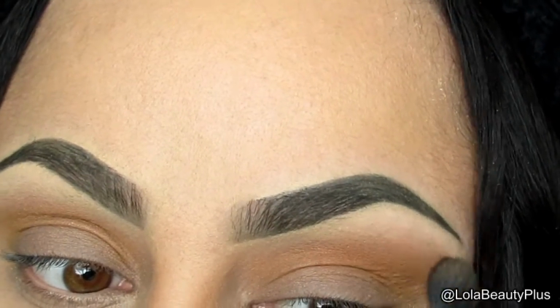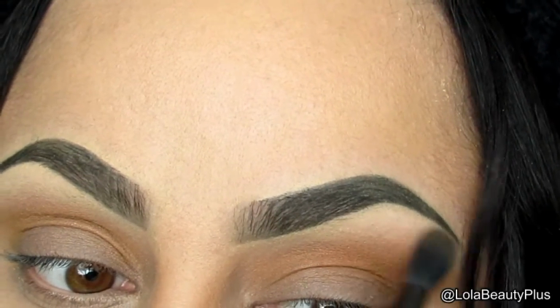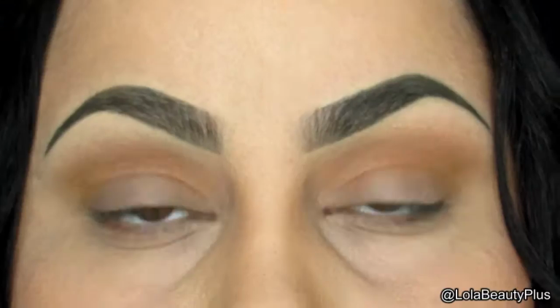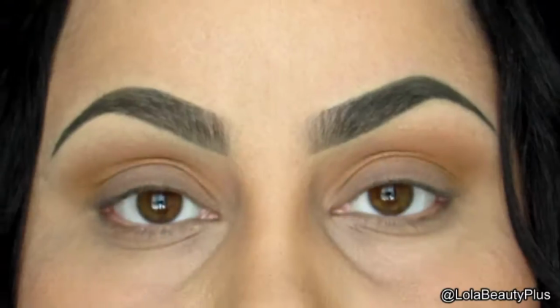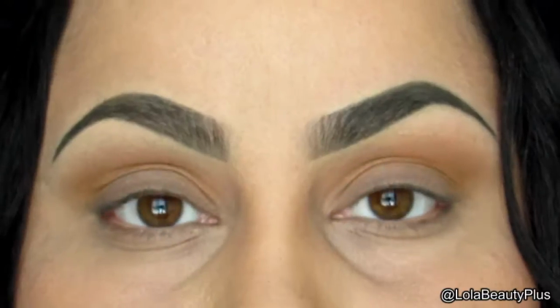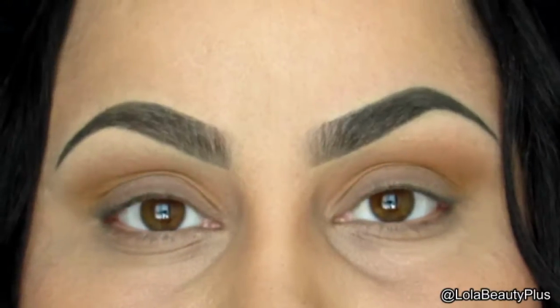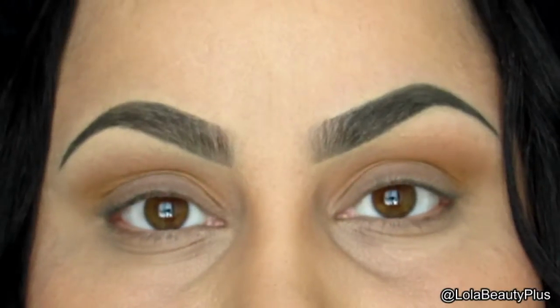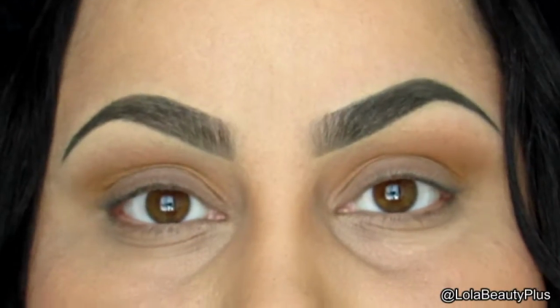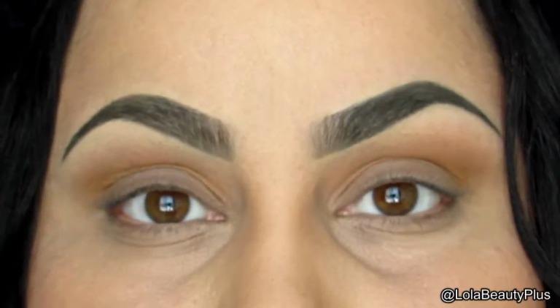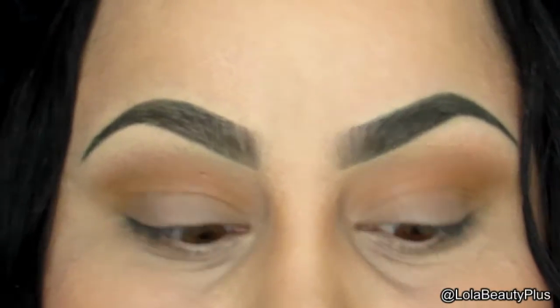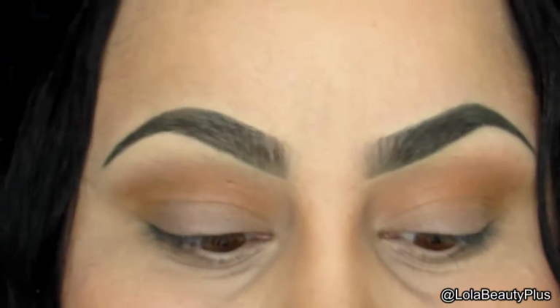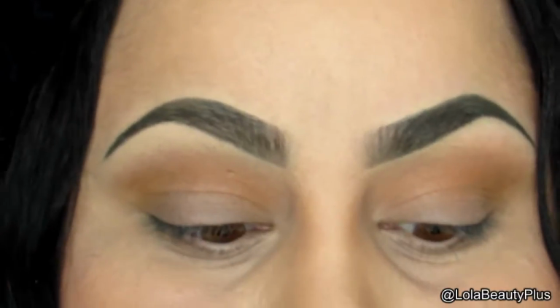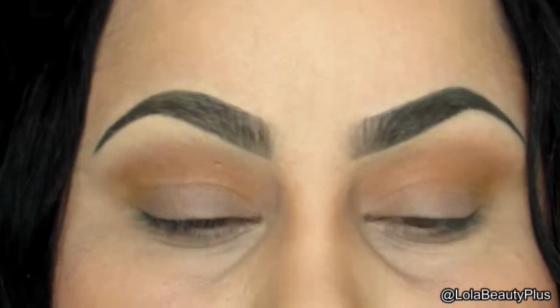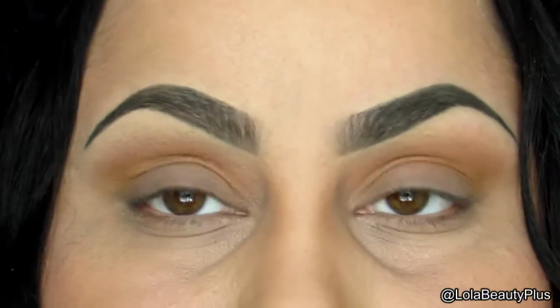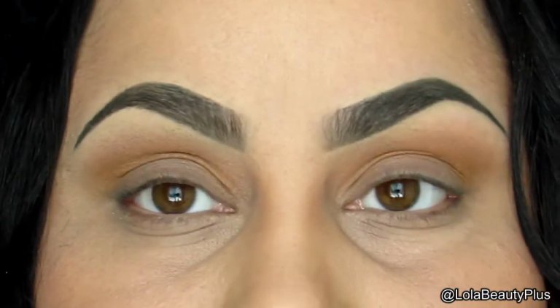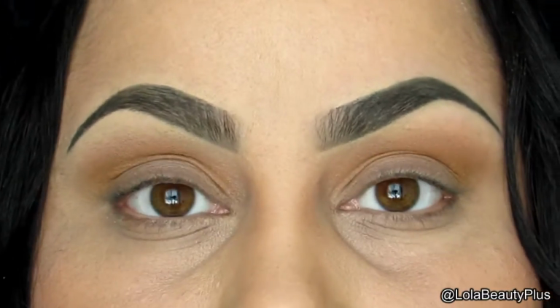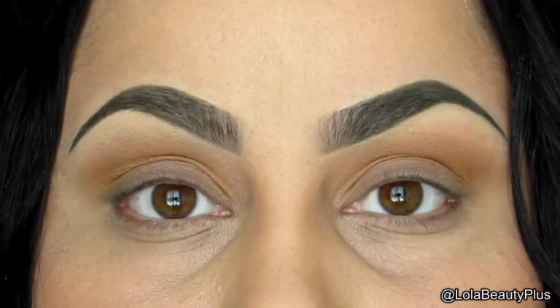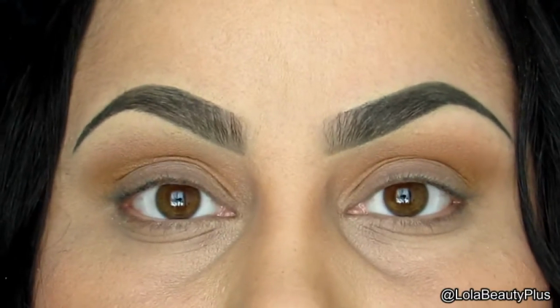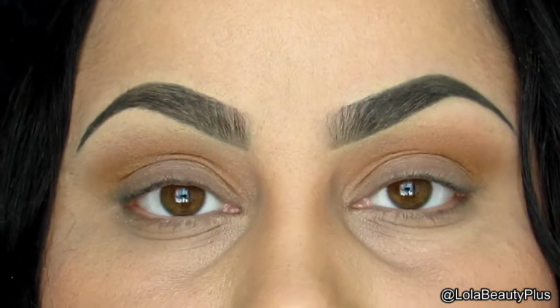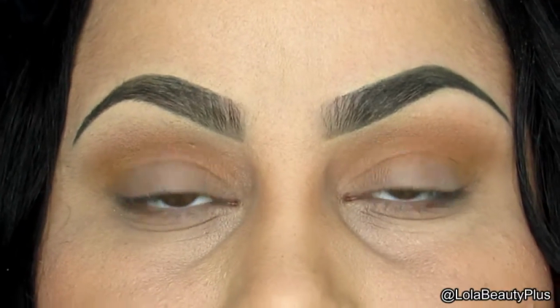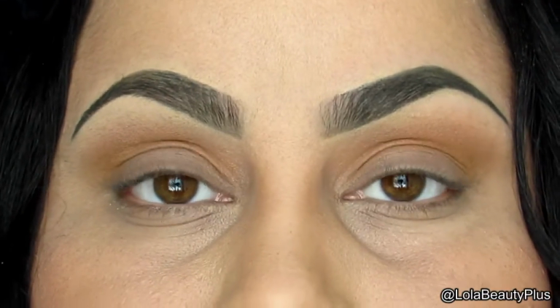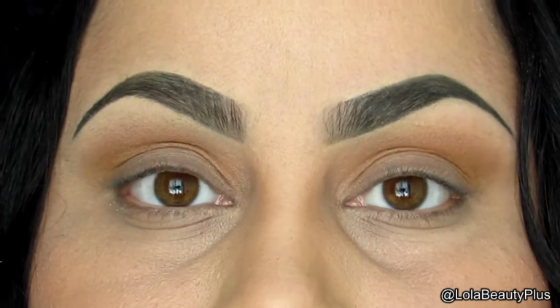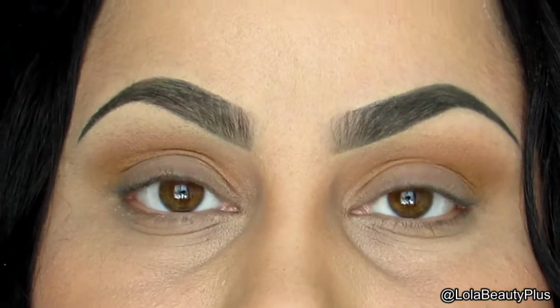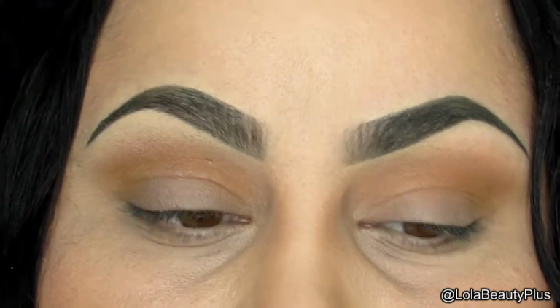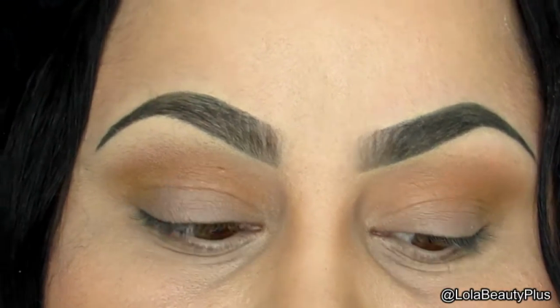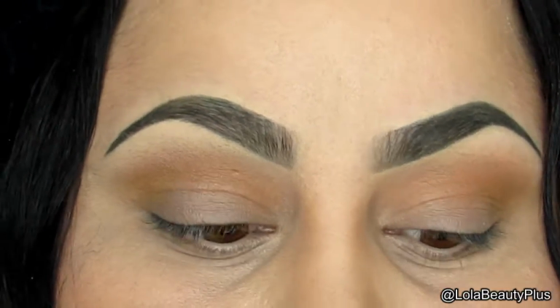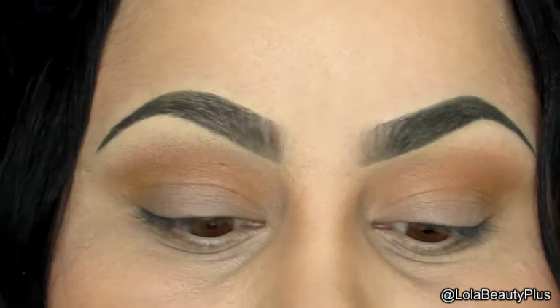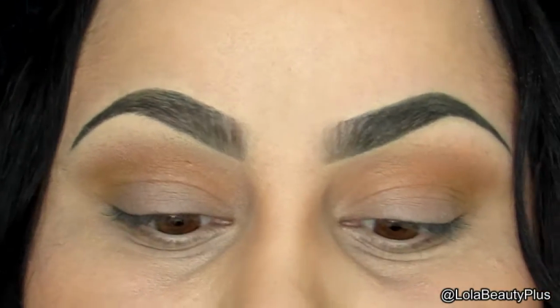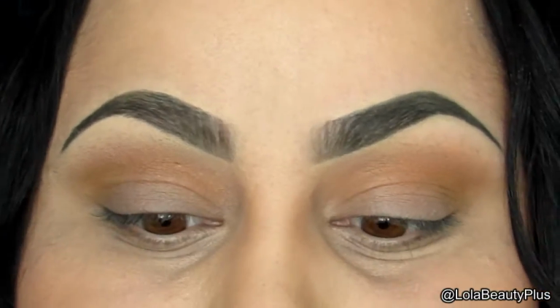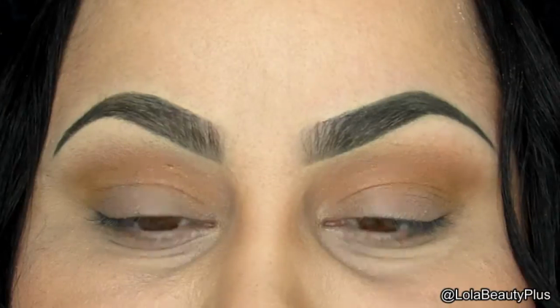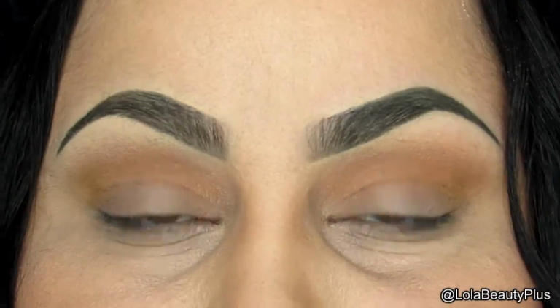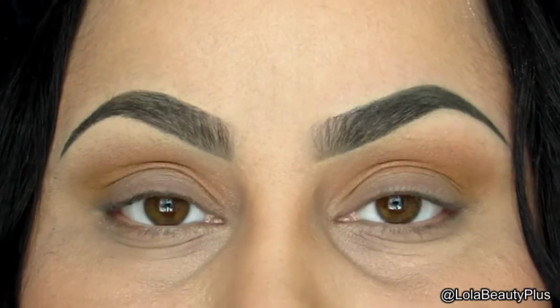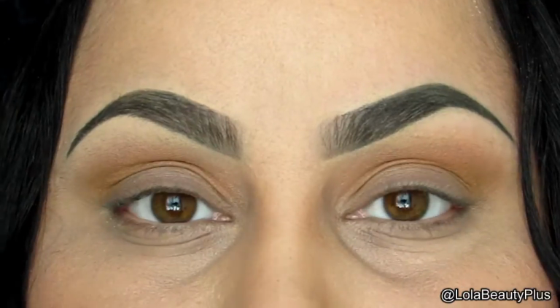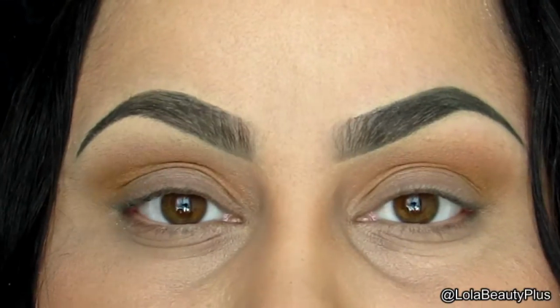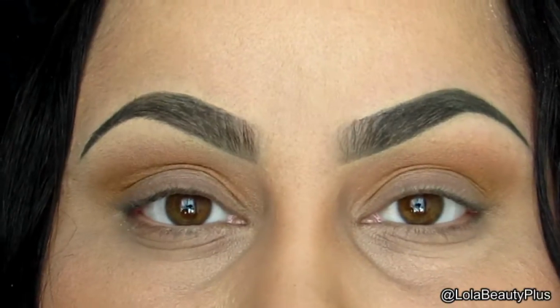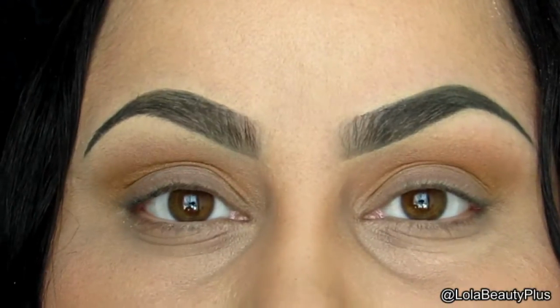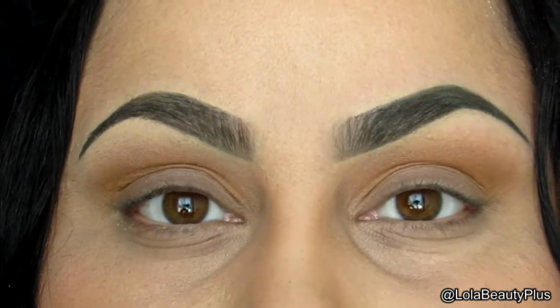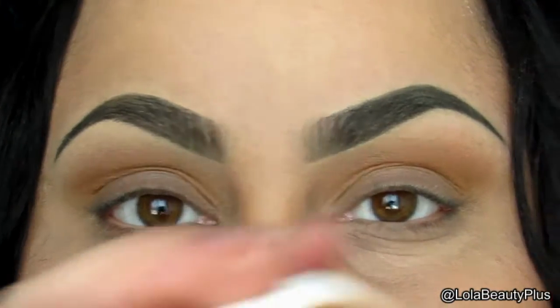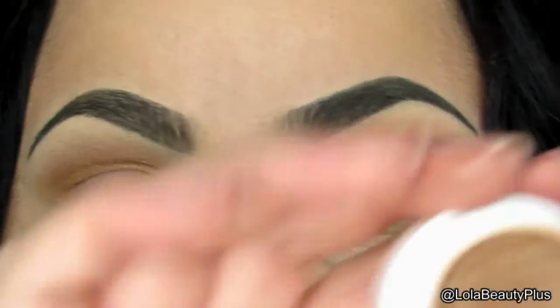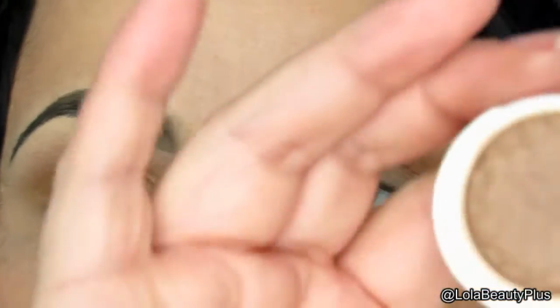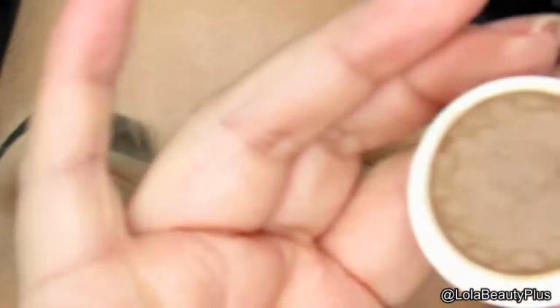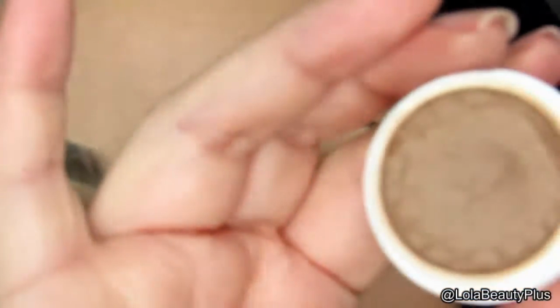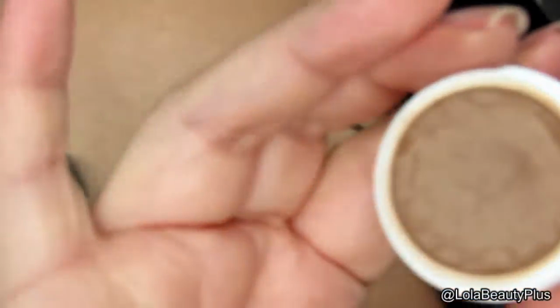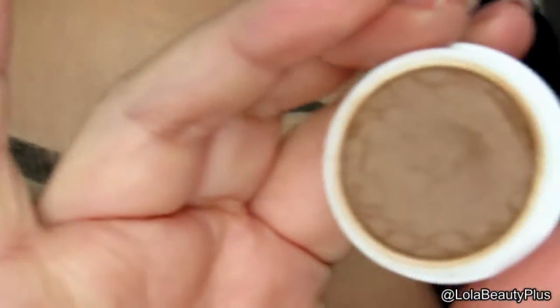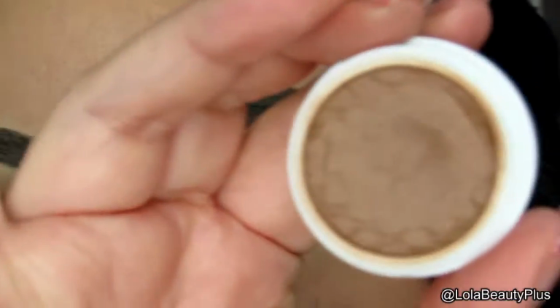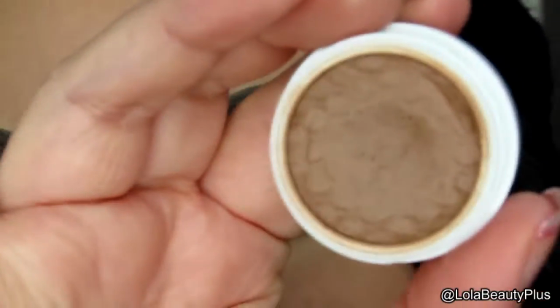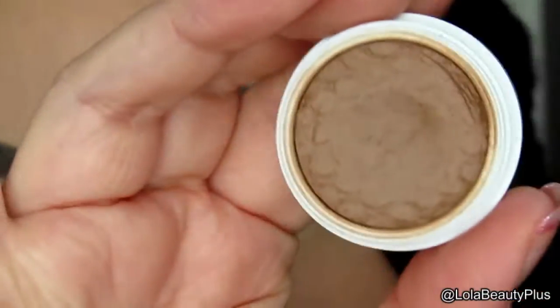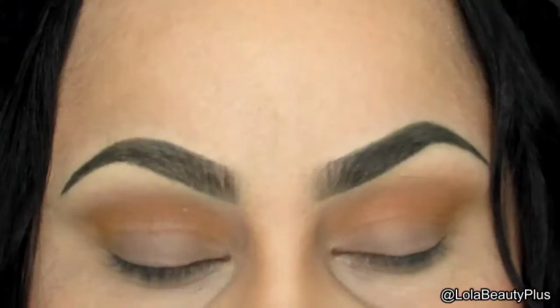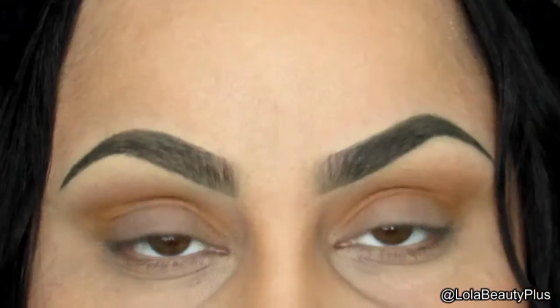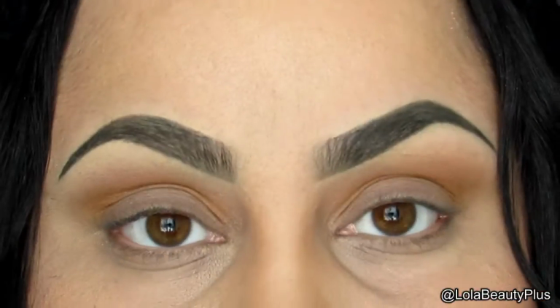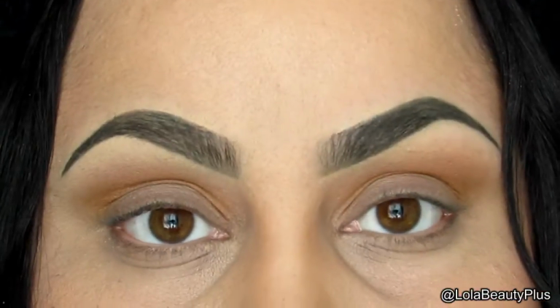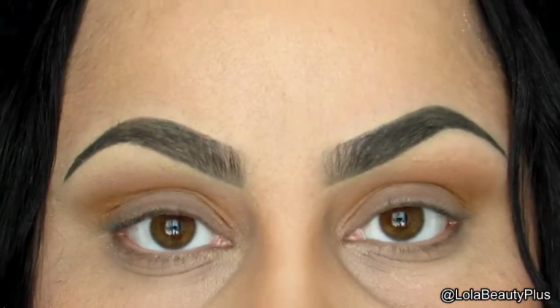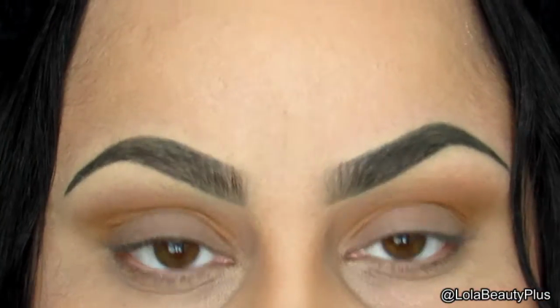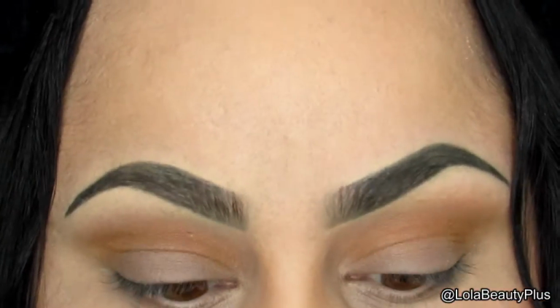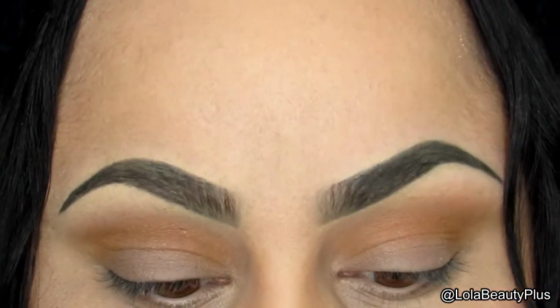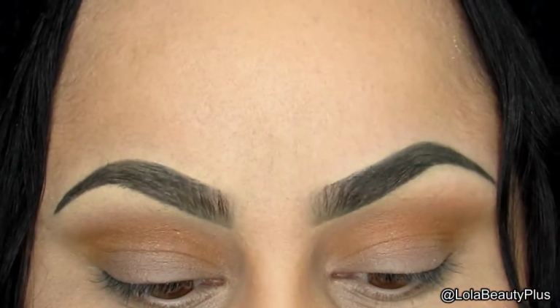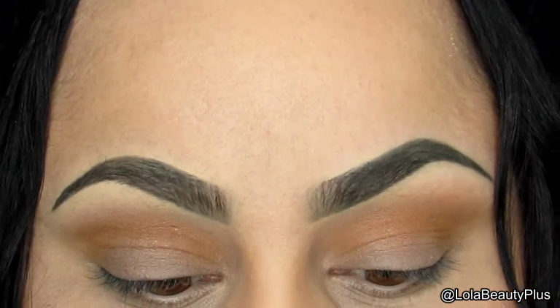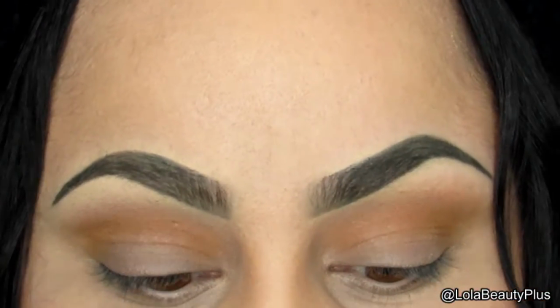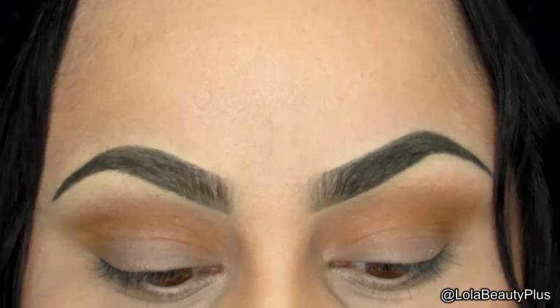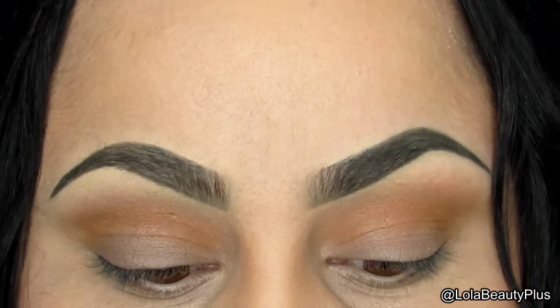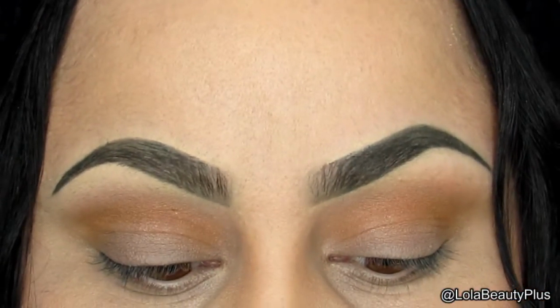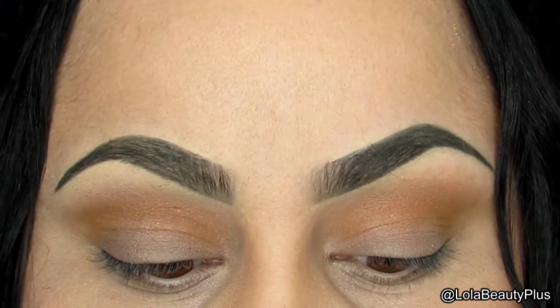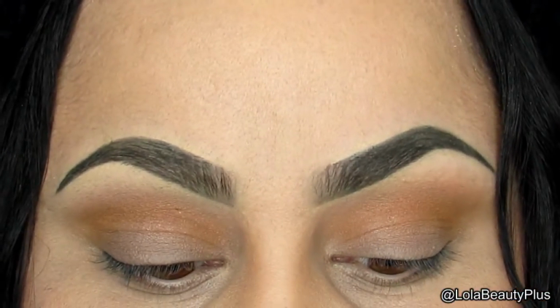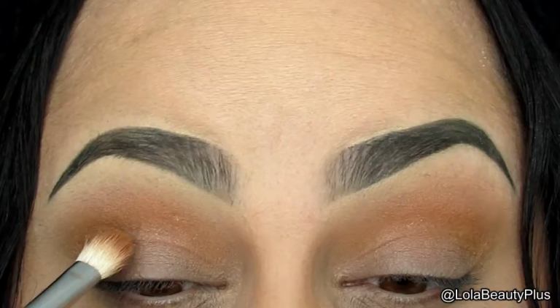Now I'm going to take my Colourpop shadow in To A T — it is my favorite crease color right now. I'm going to apply it with a Coastal Scents 250 brush.